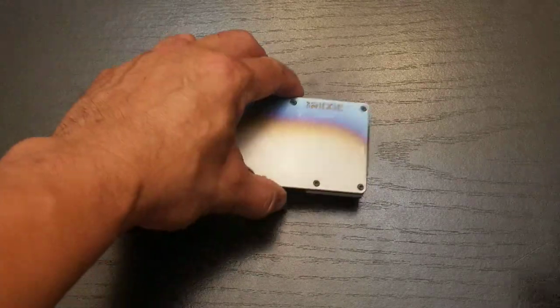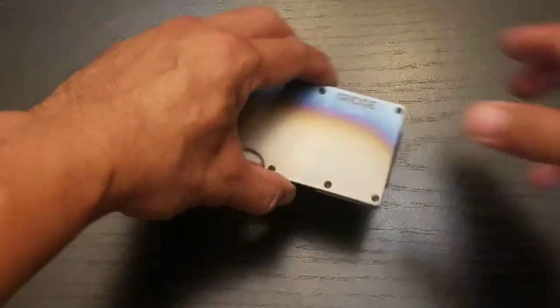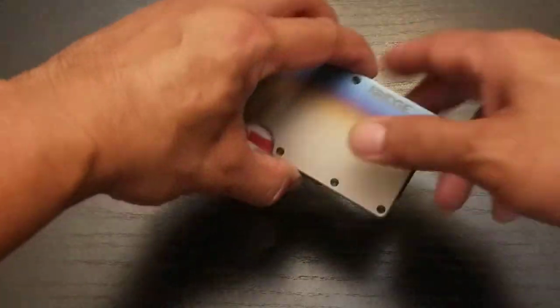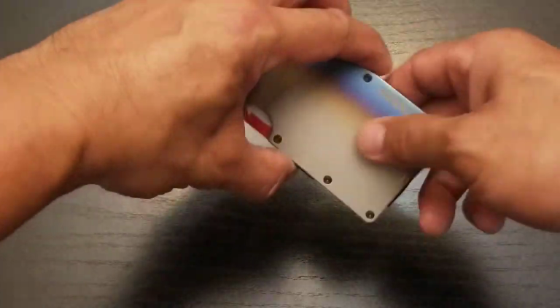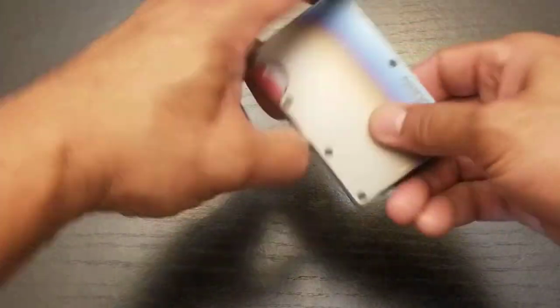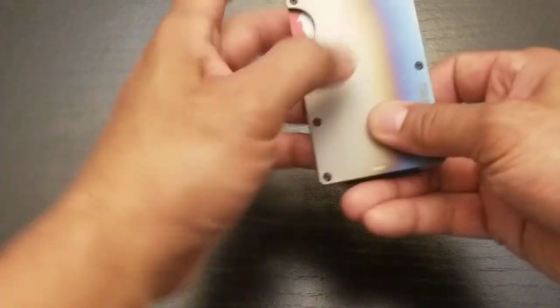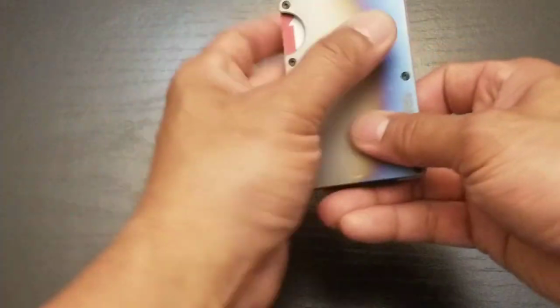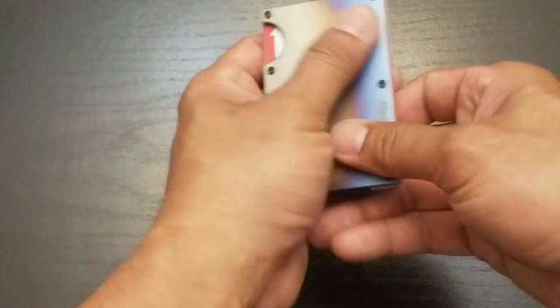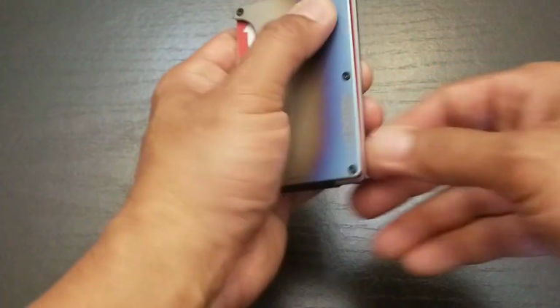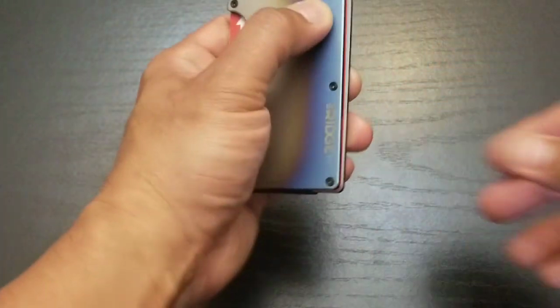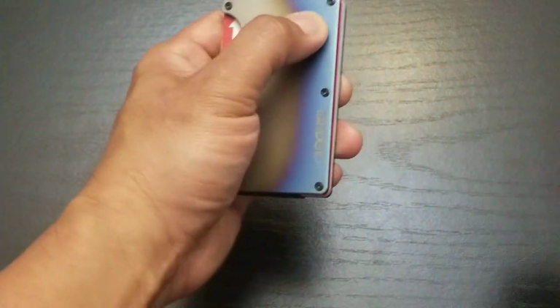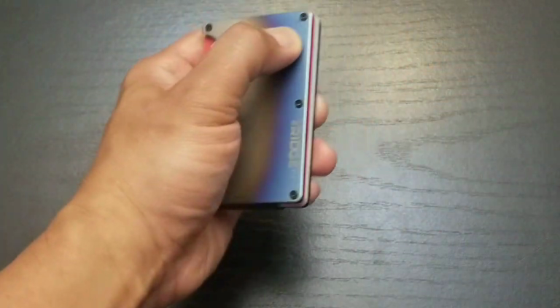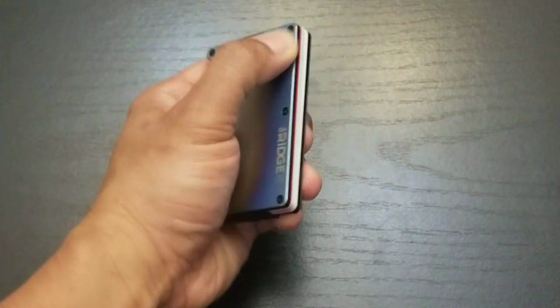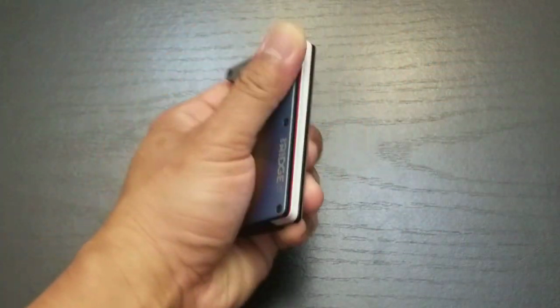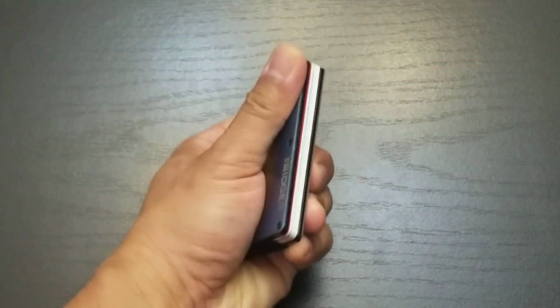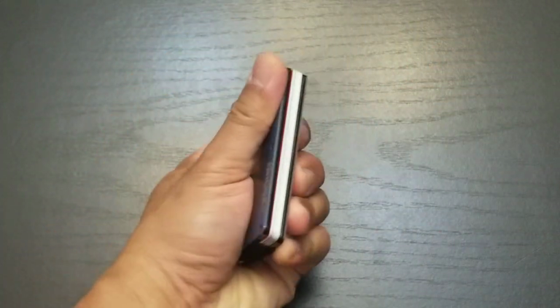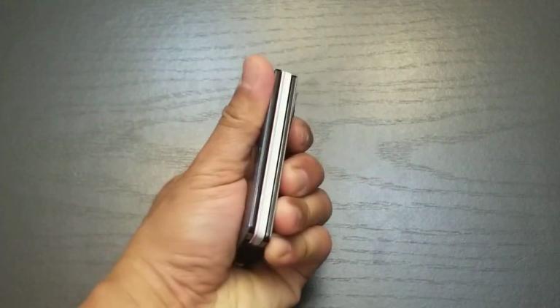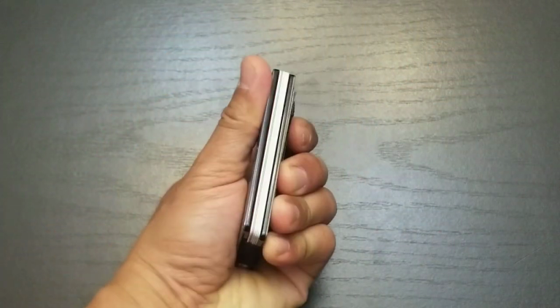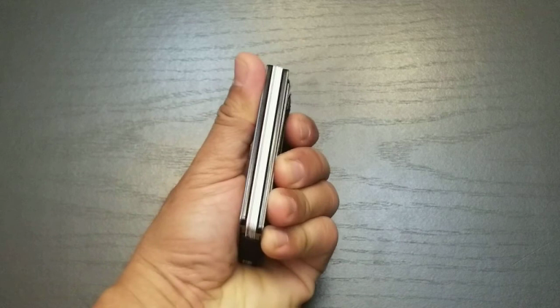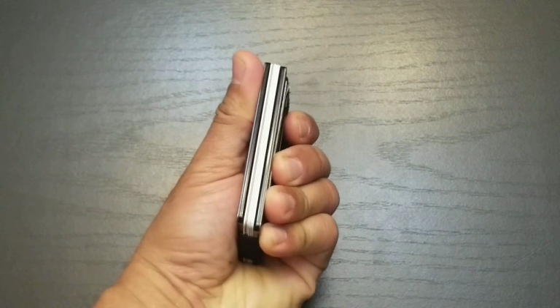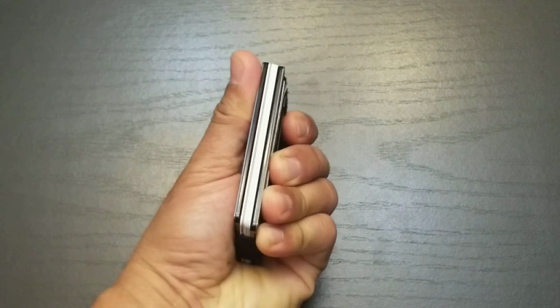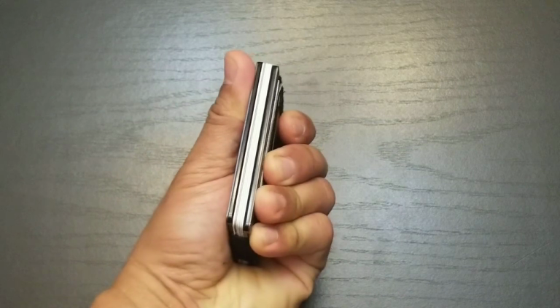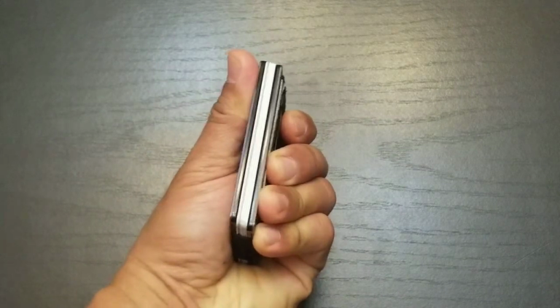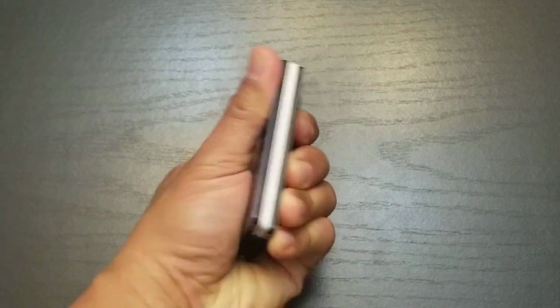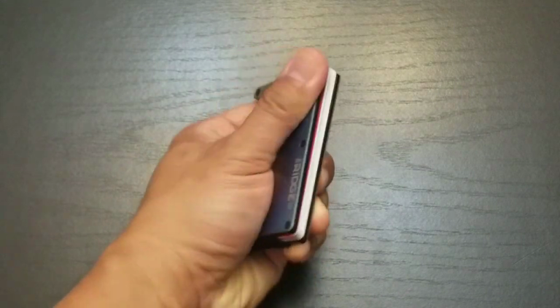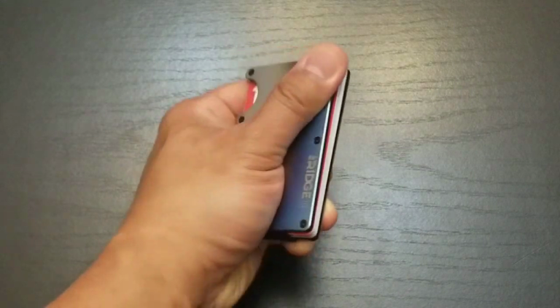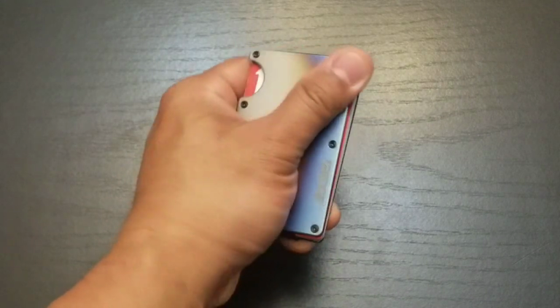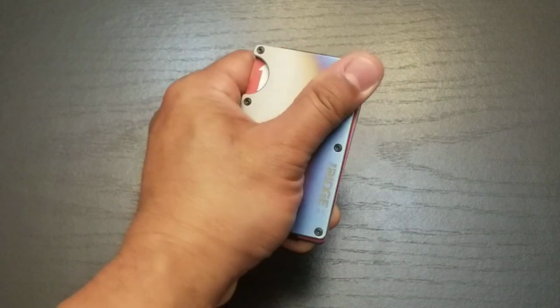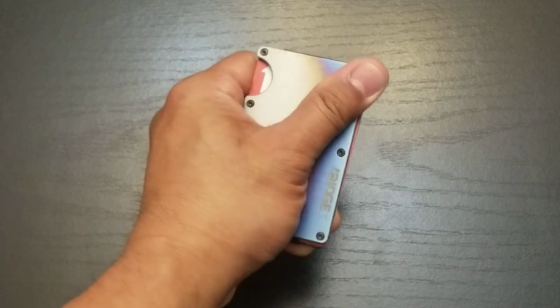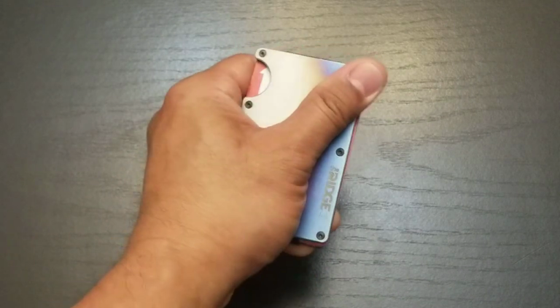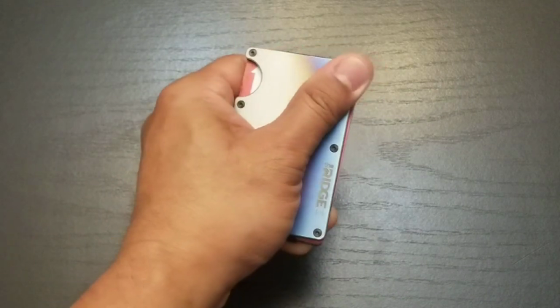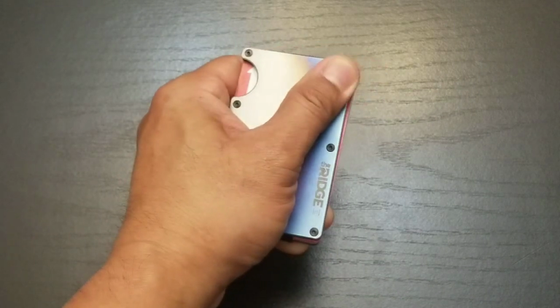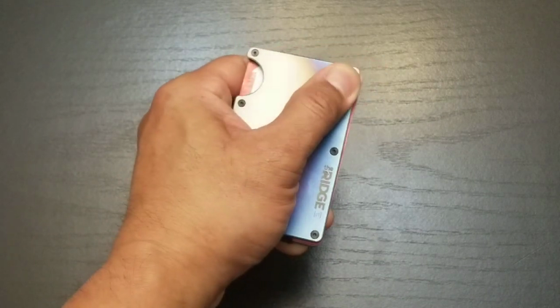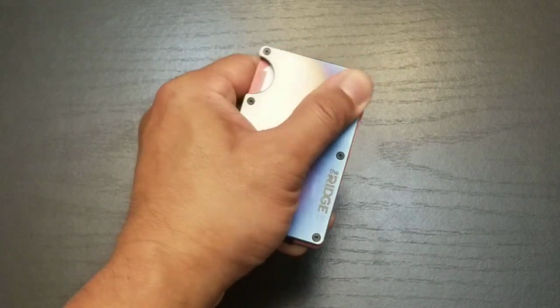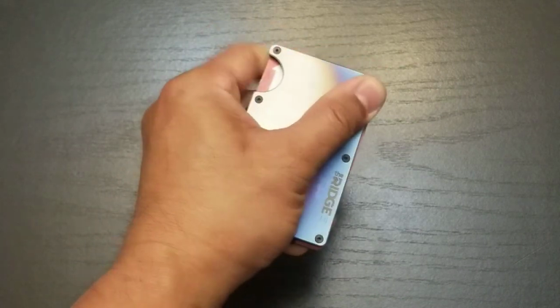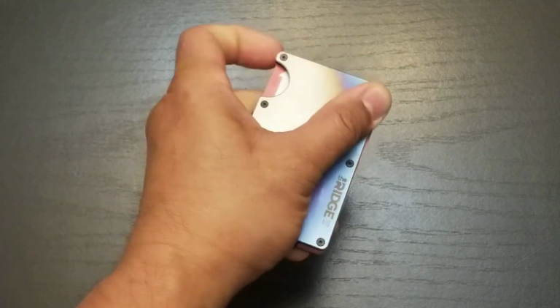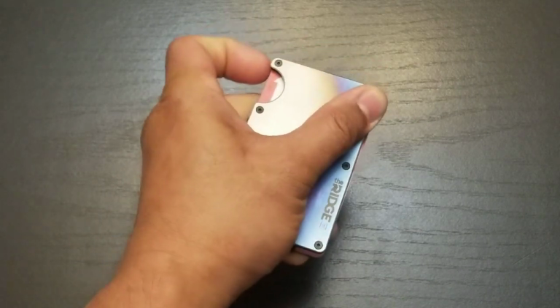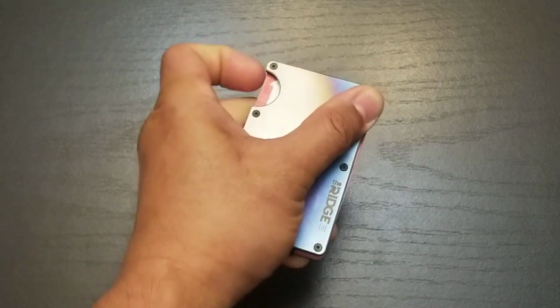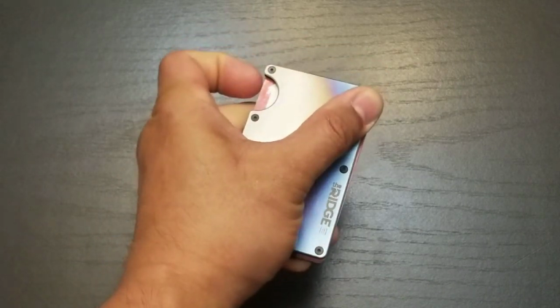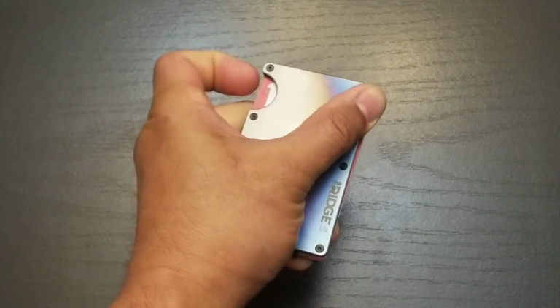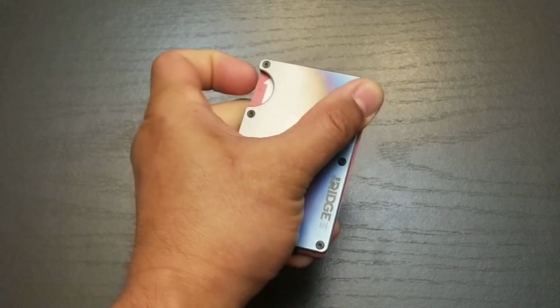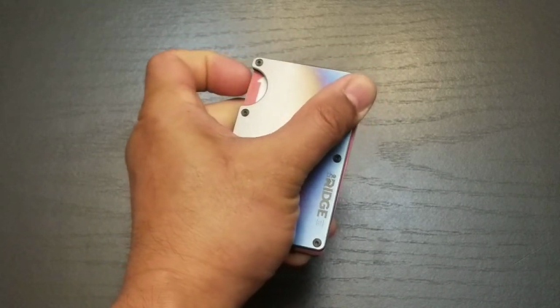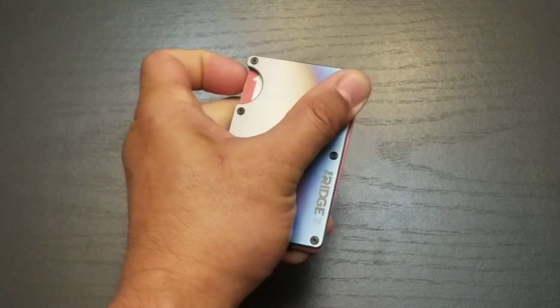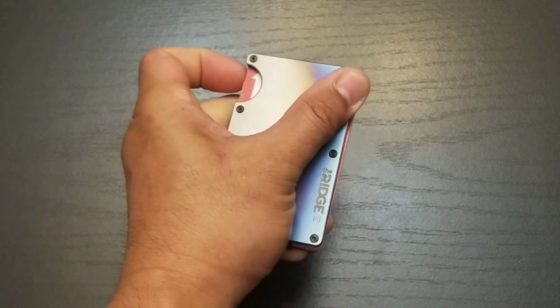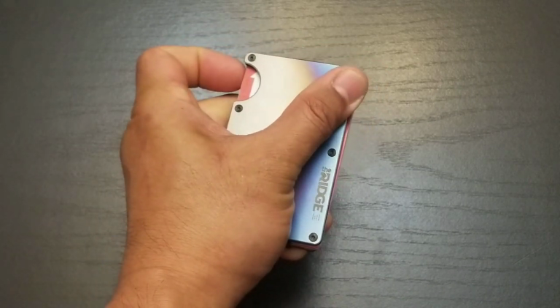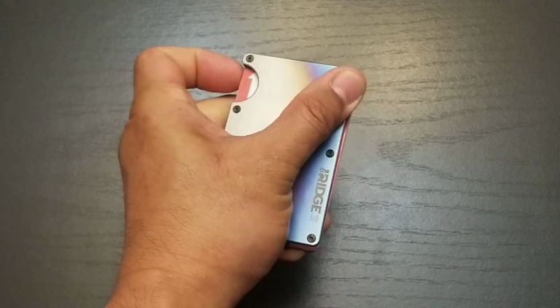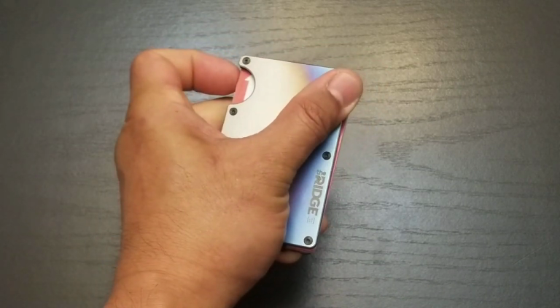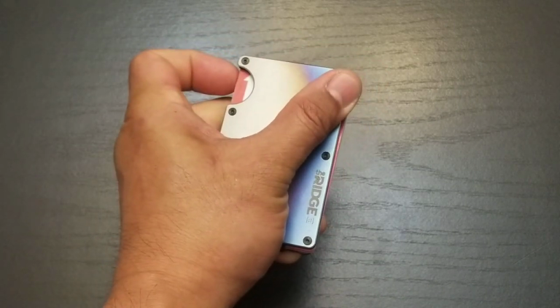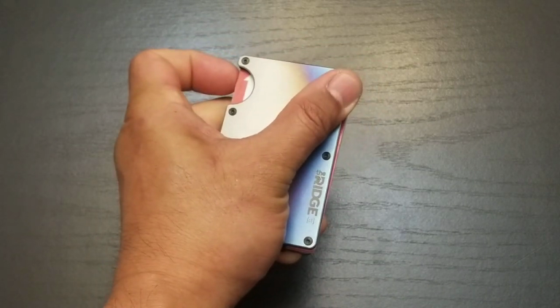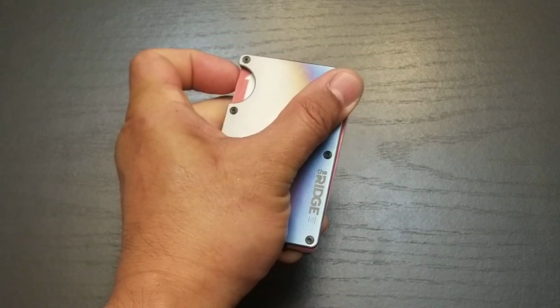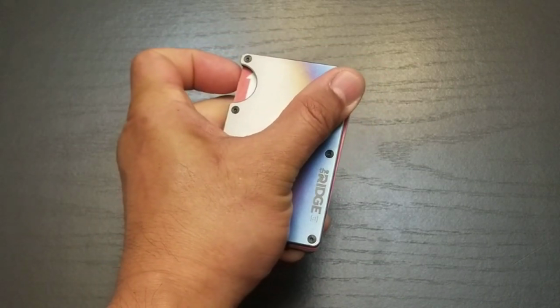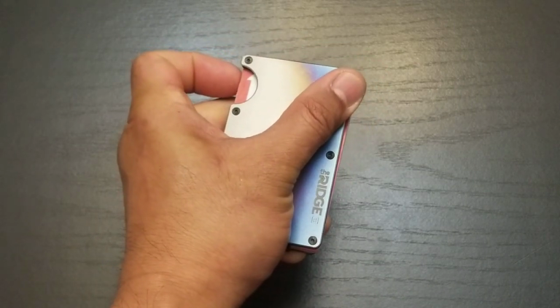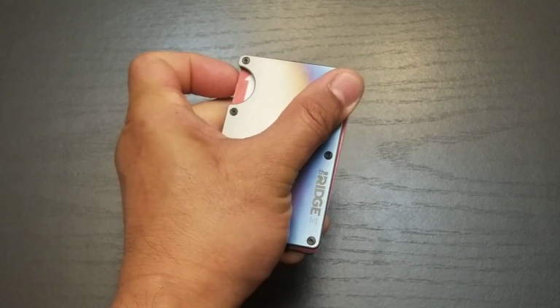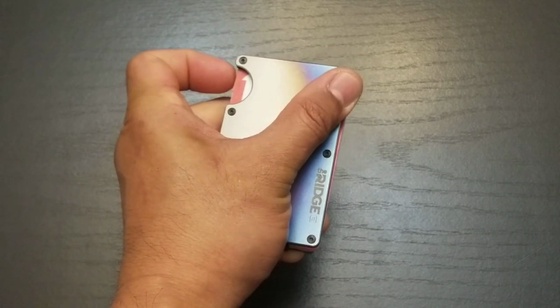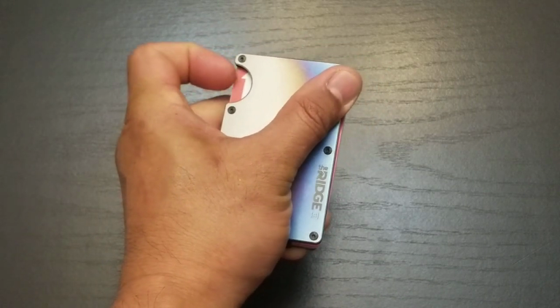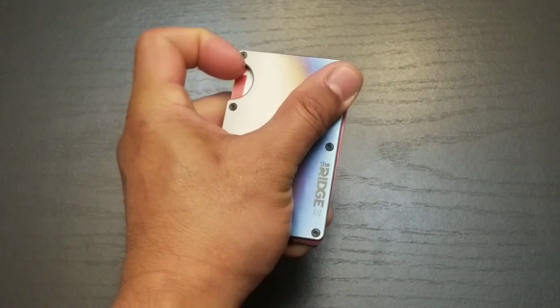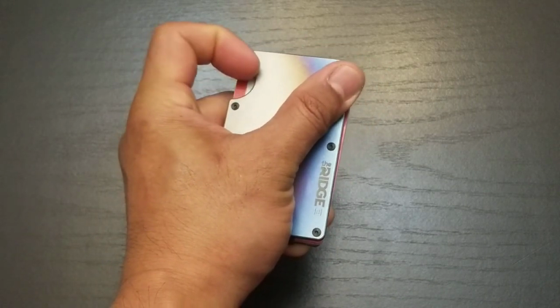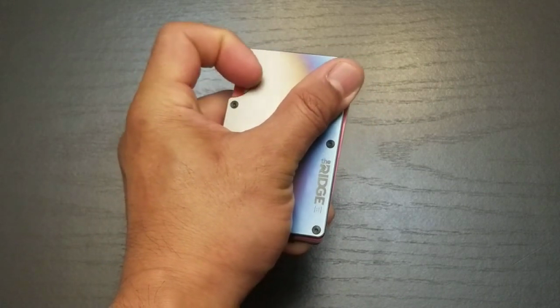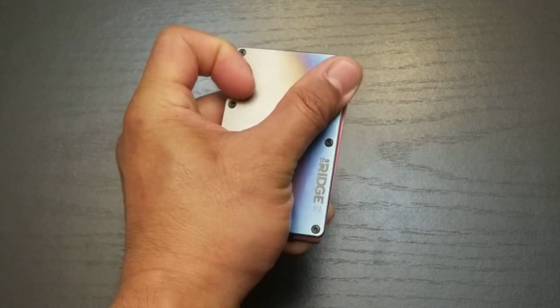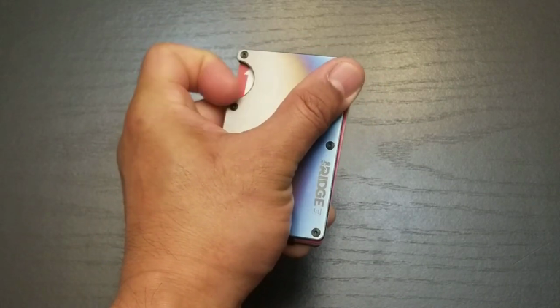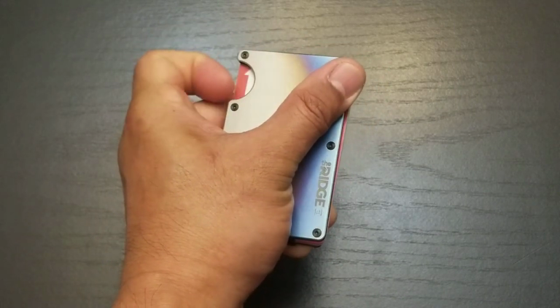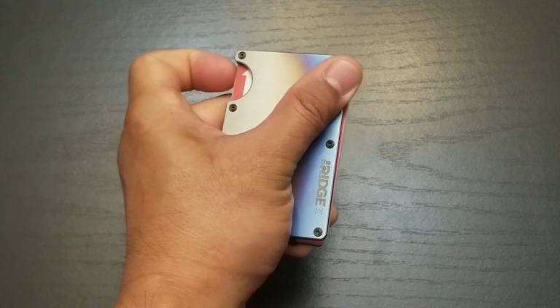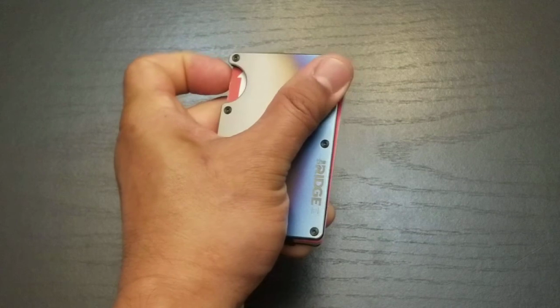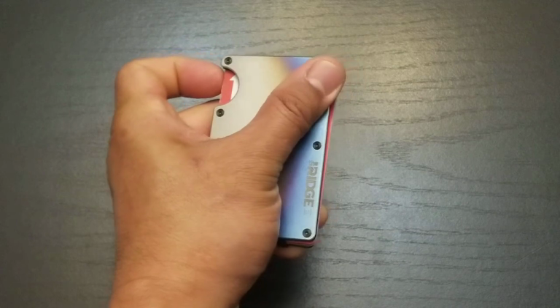From the pocket, I grab the wallet like this. With my index finger, I'm going to push out on the cards in this cutout area right here.